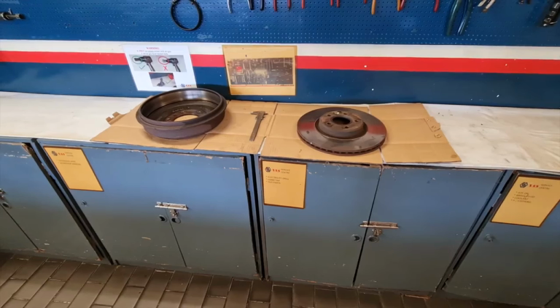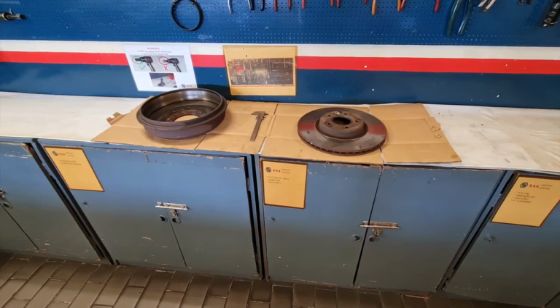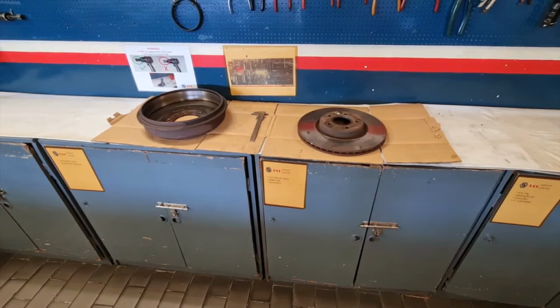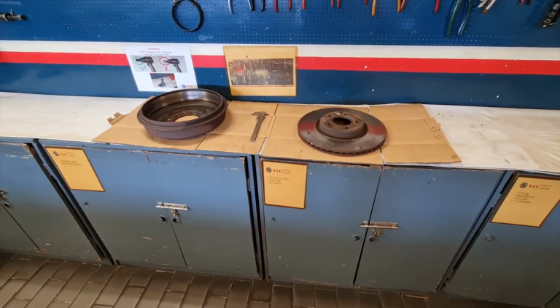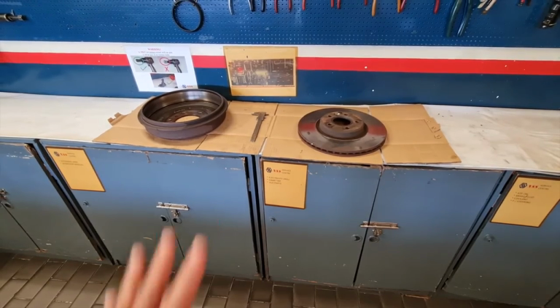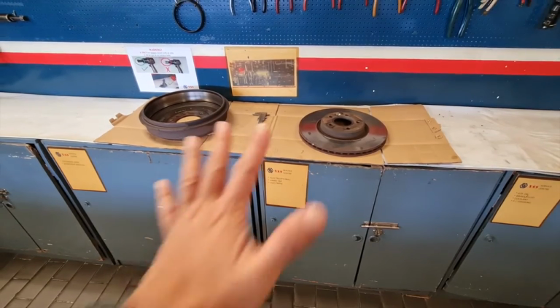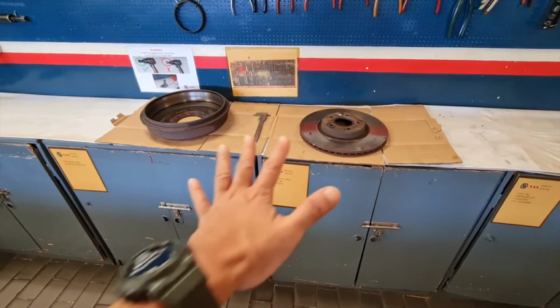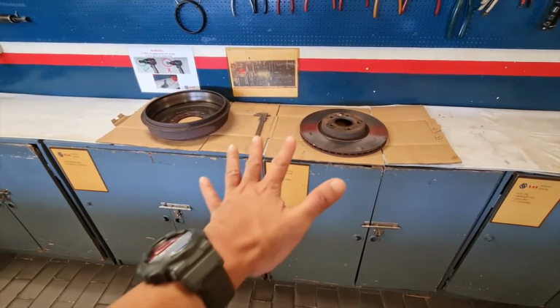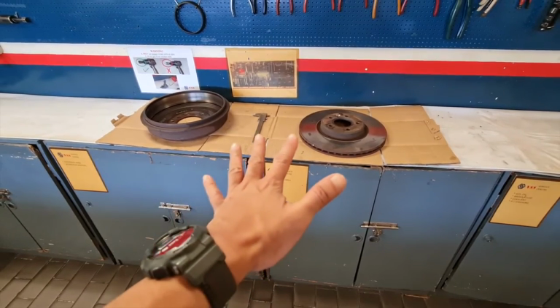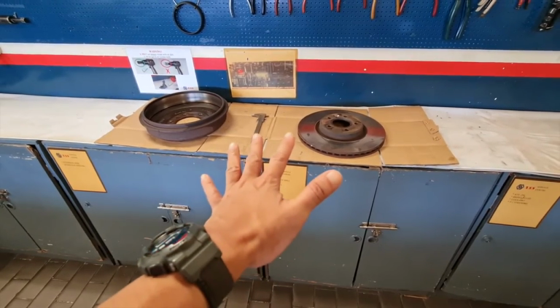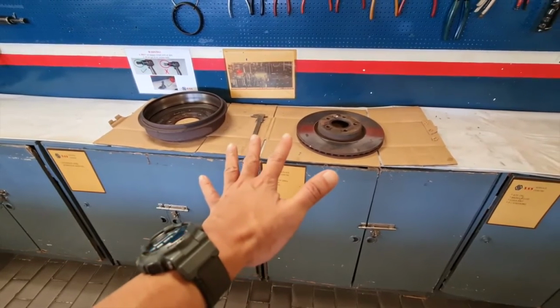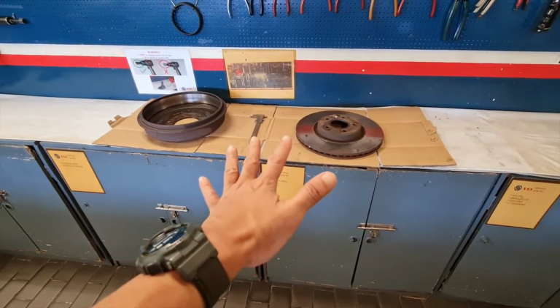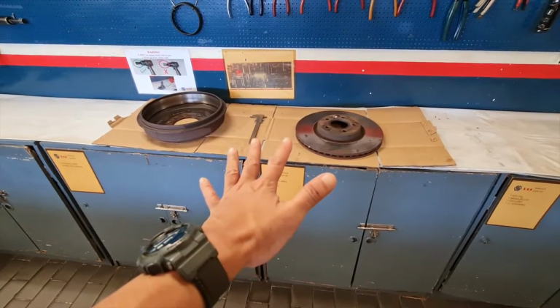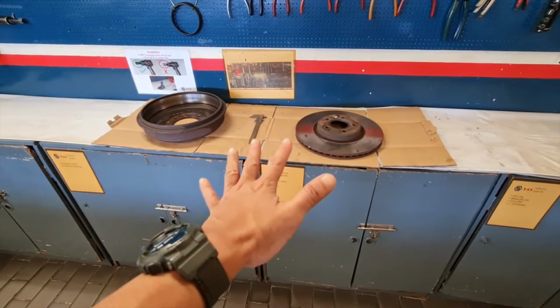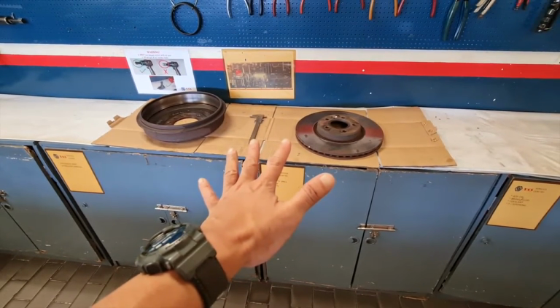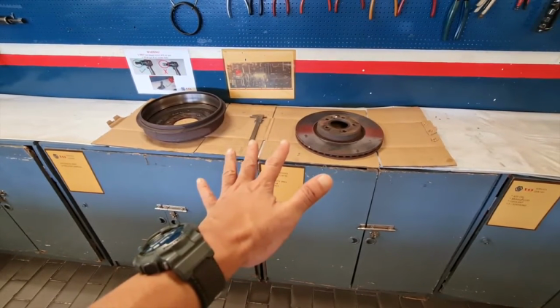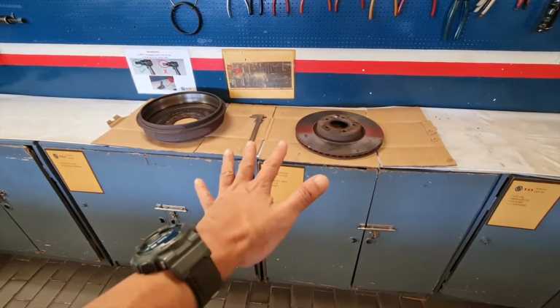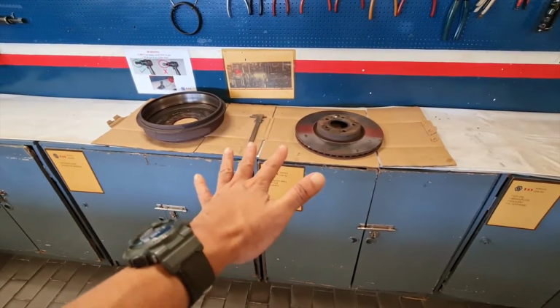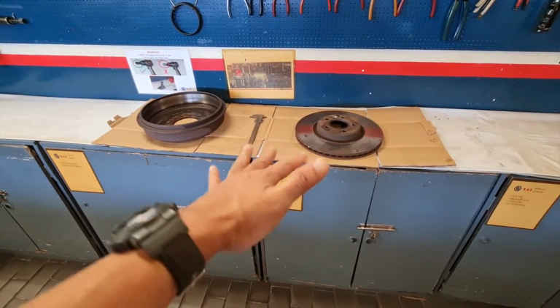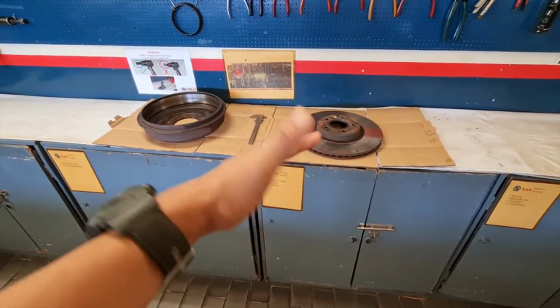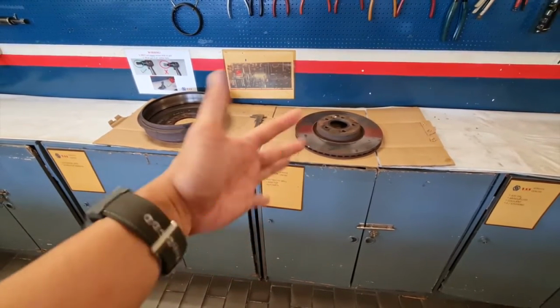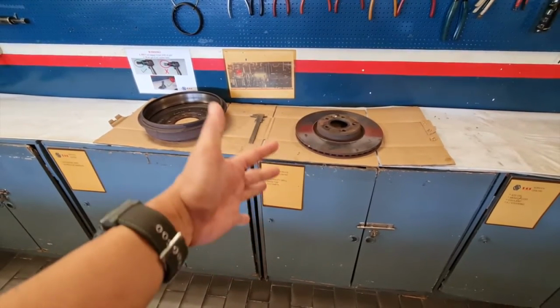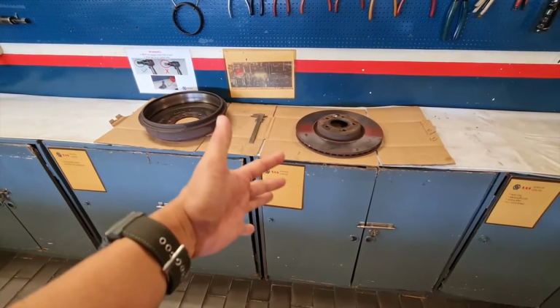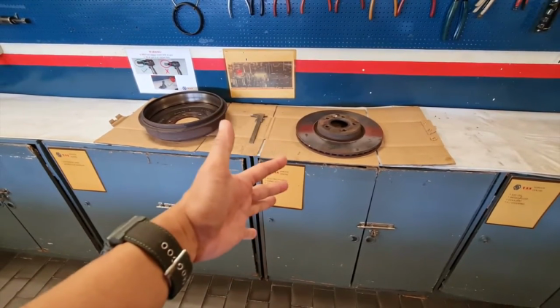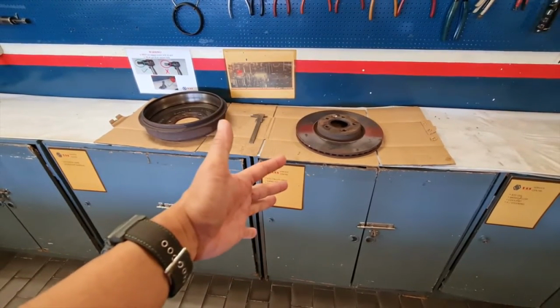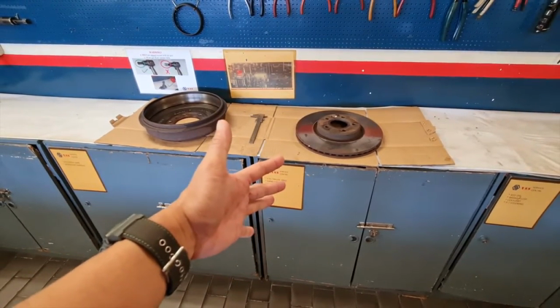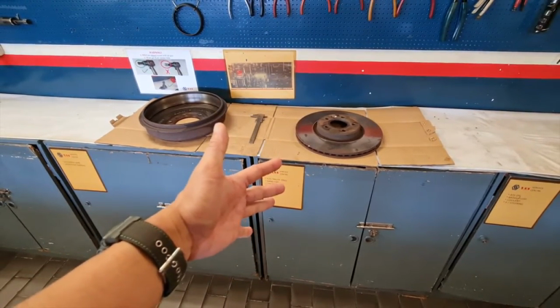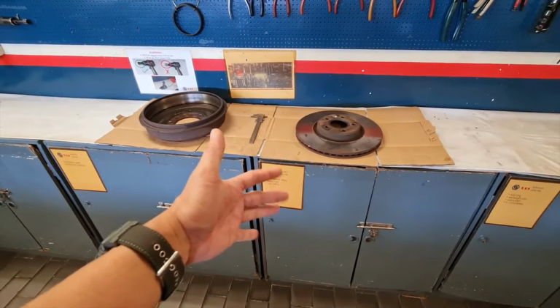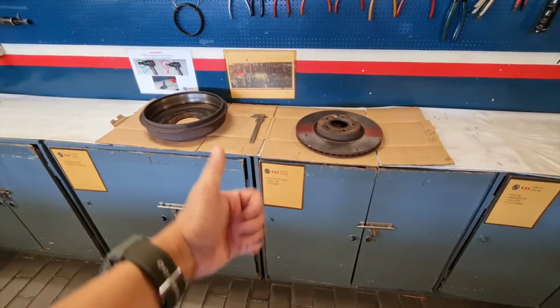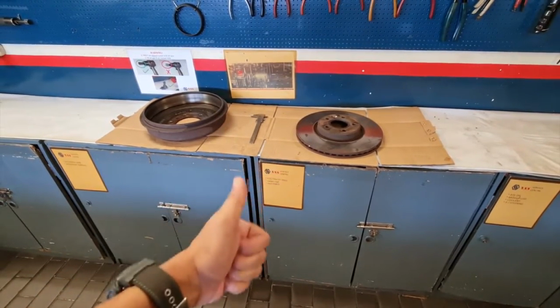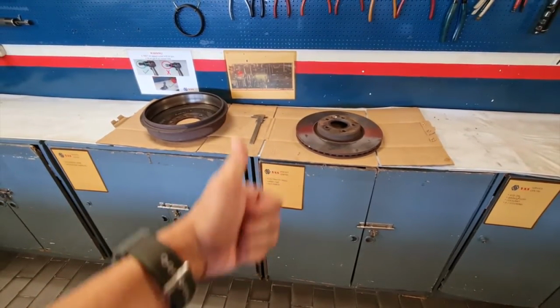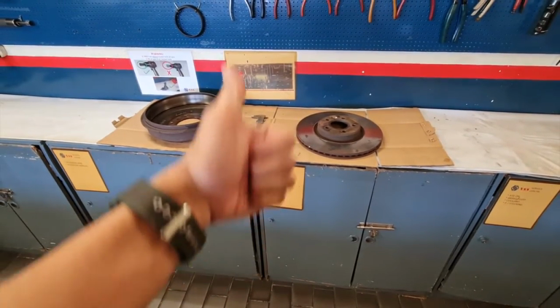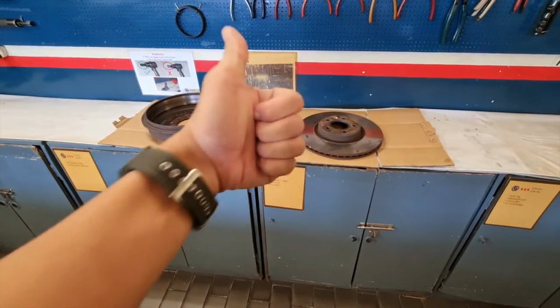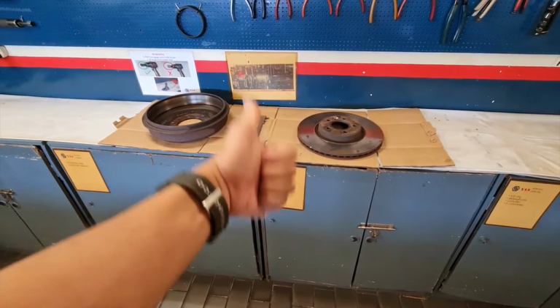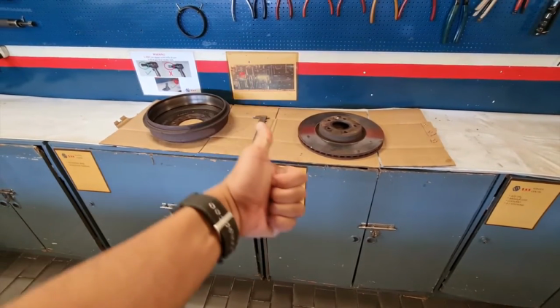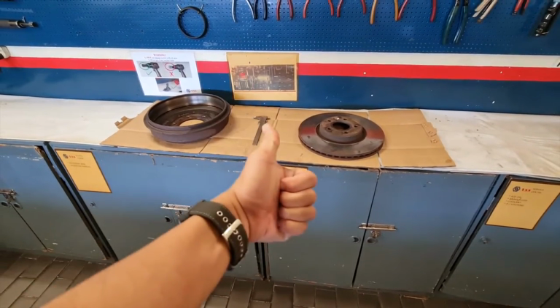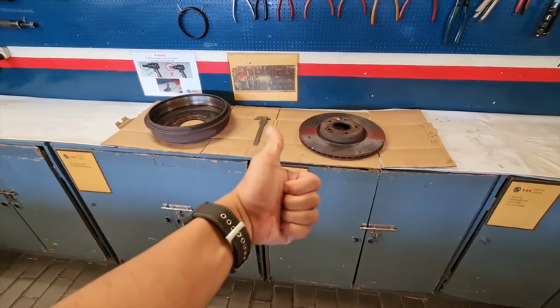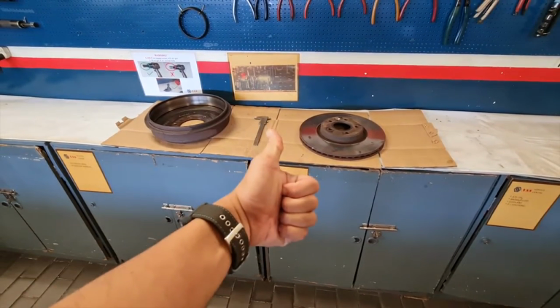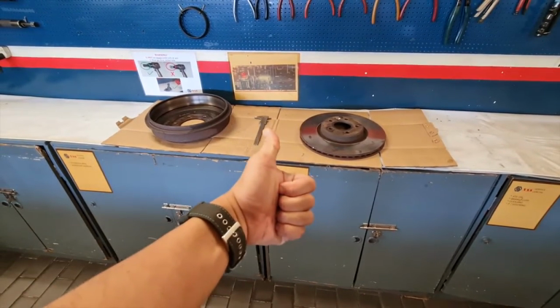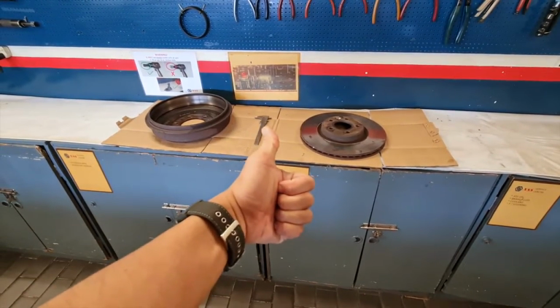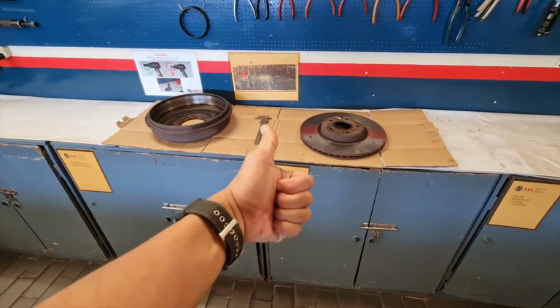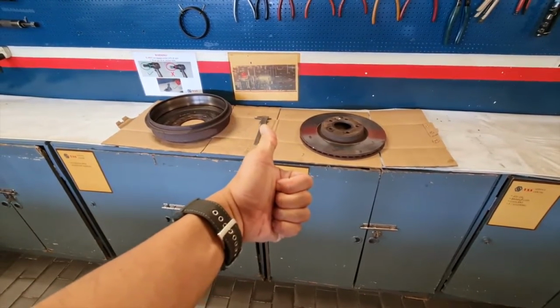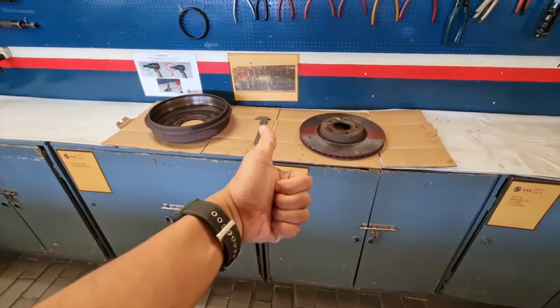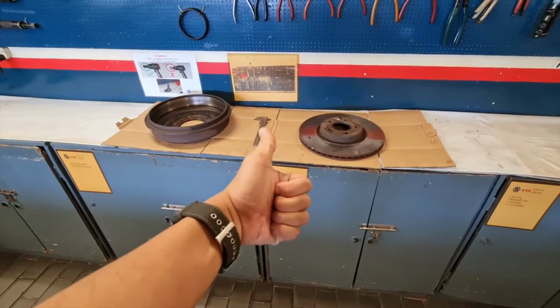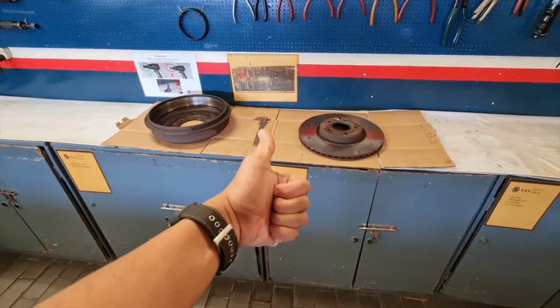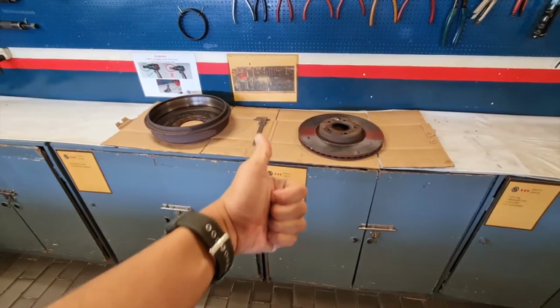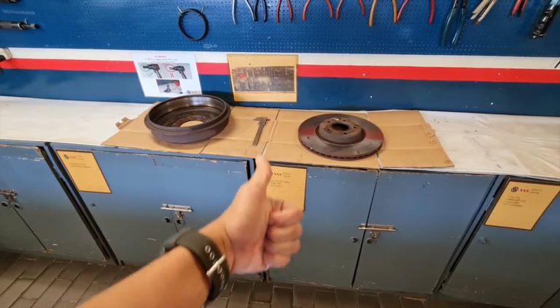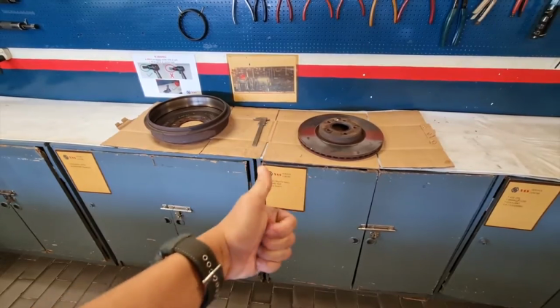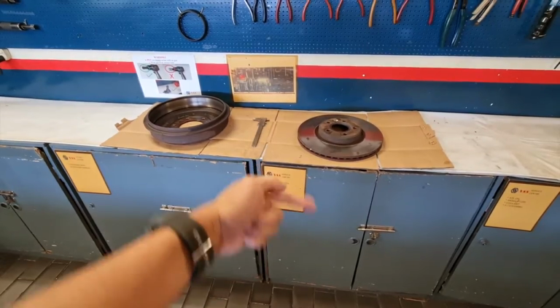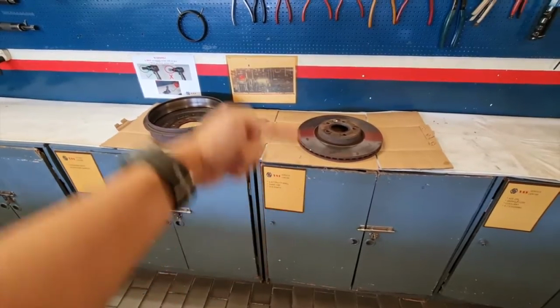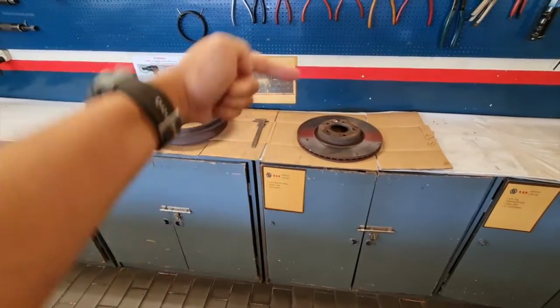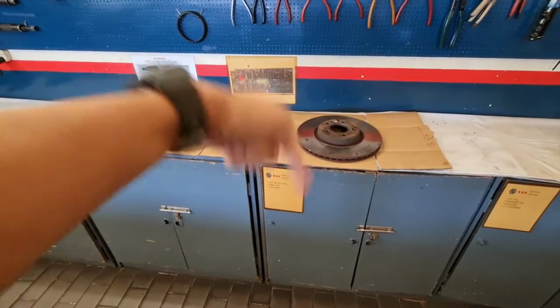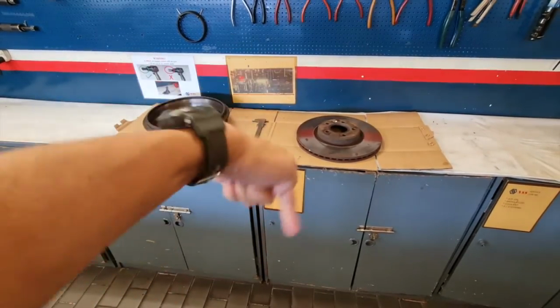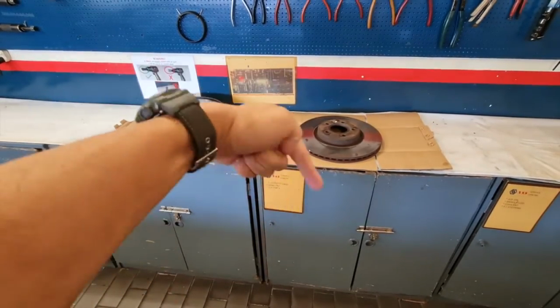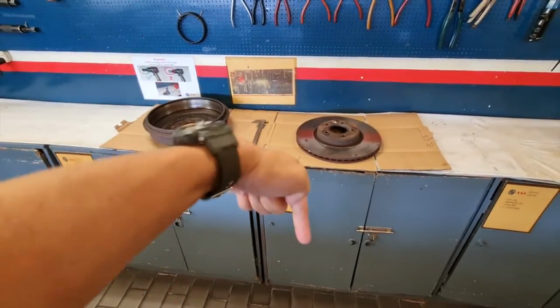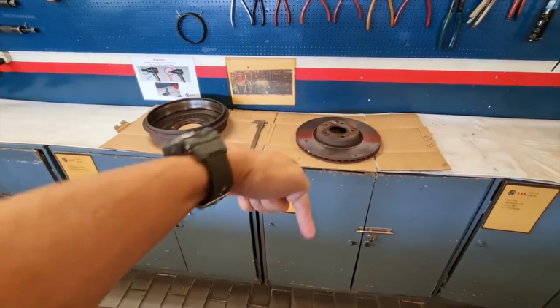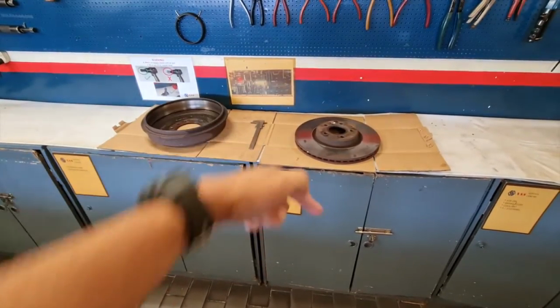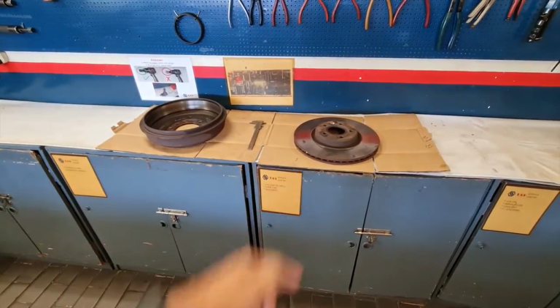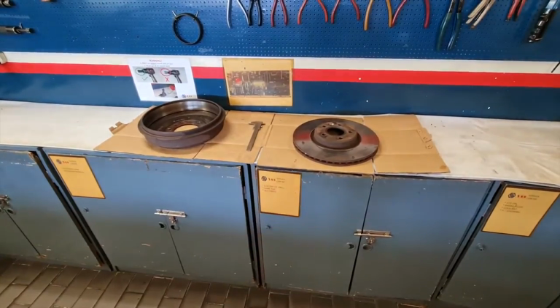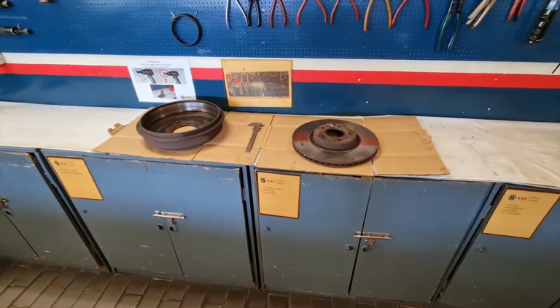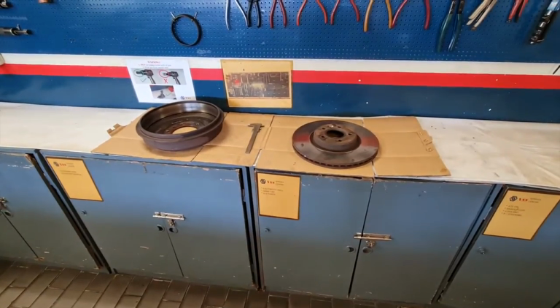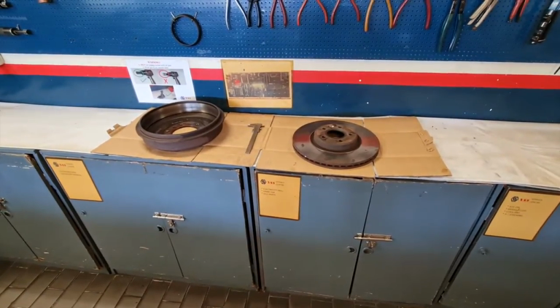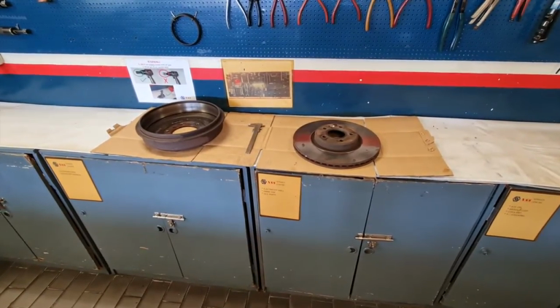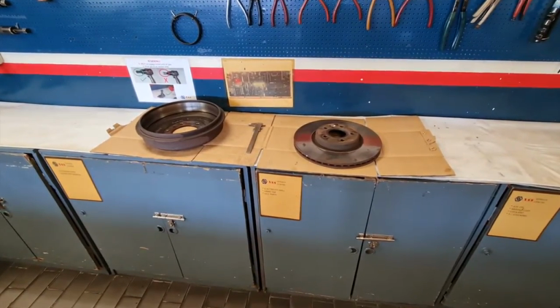If you like the content so far, please give me a like and also subscribe below — thank you.